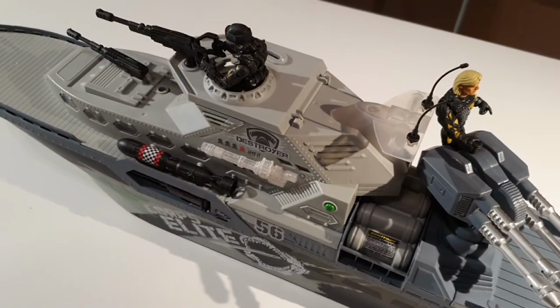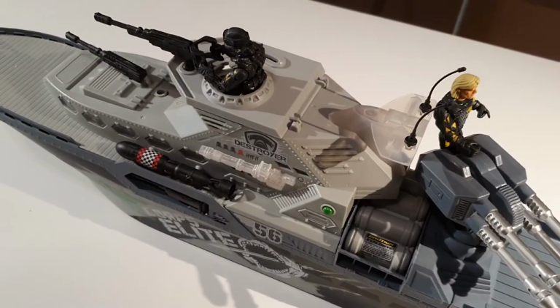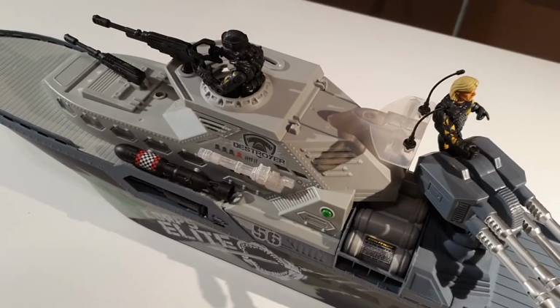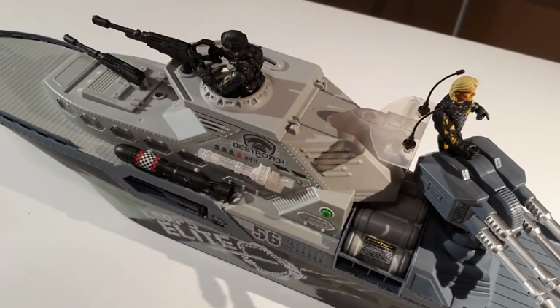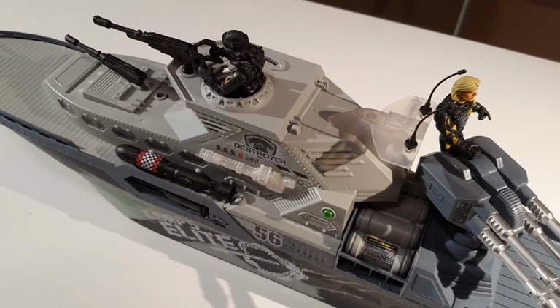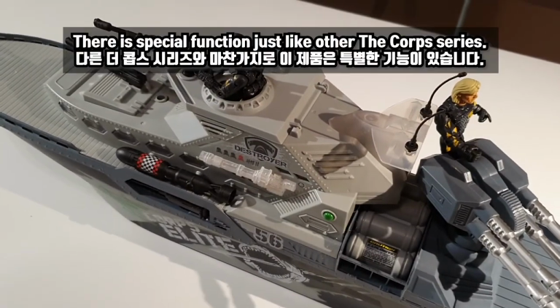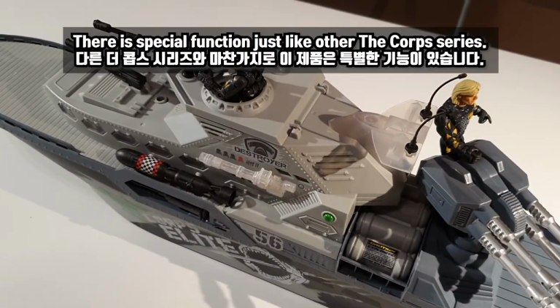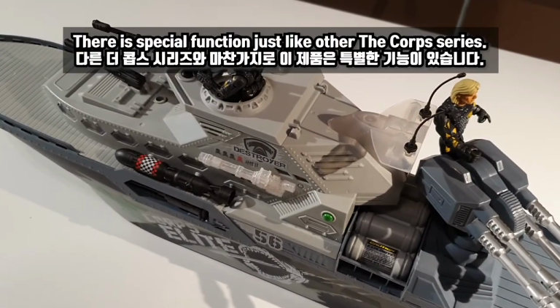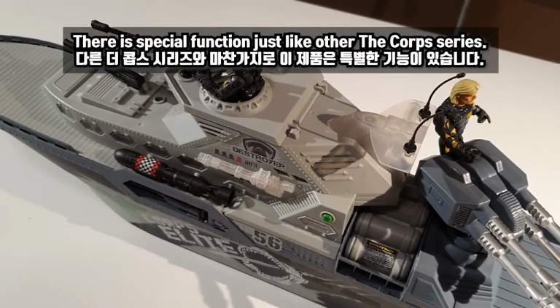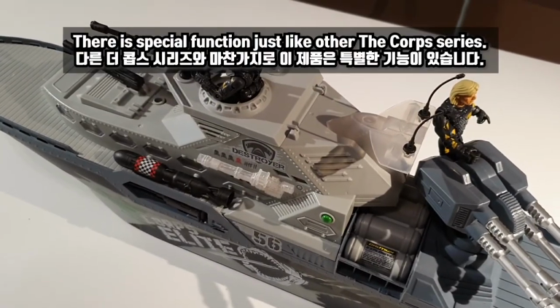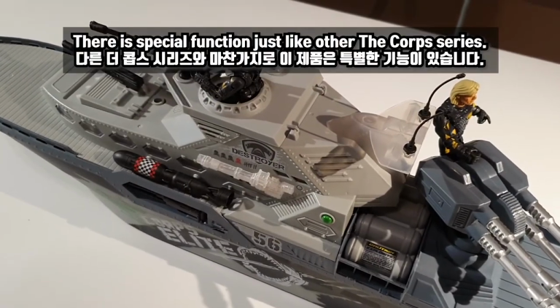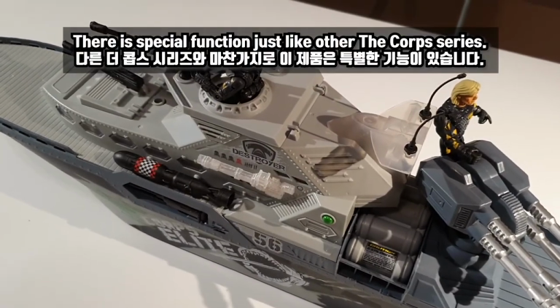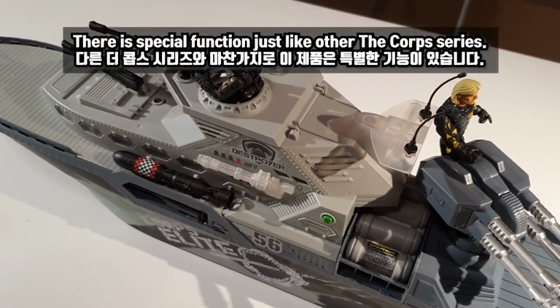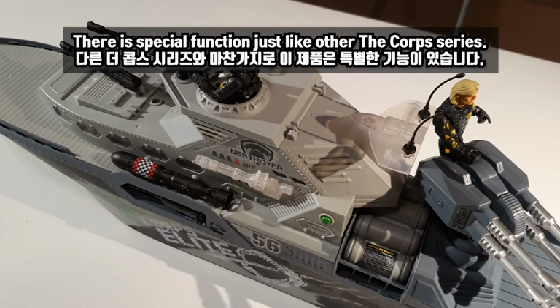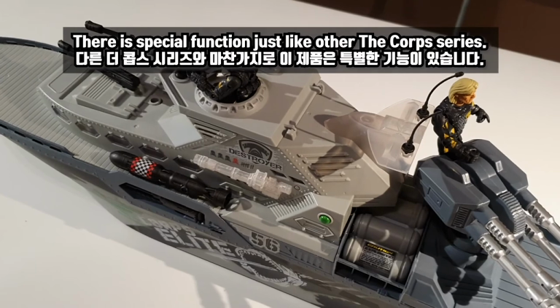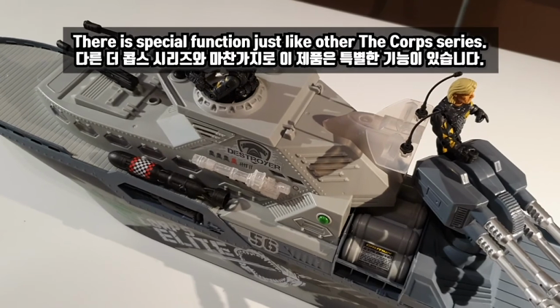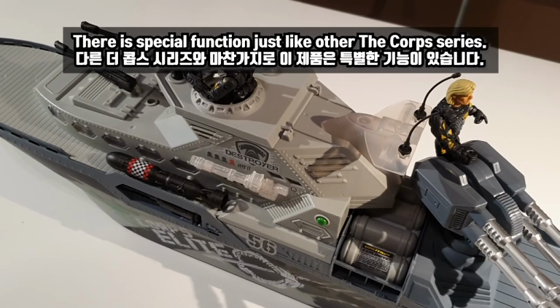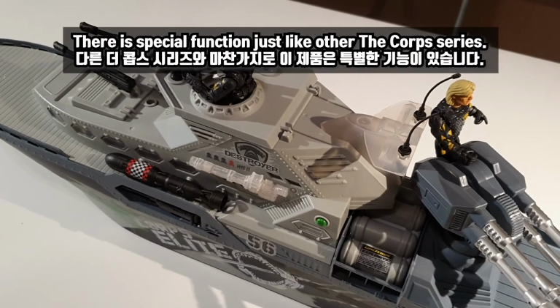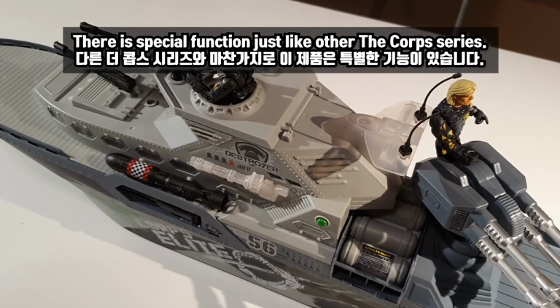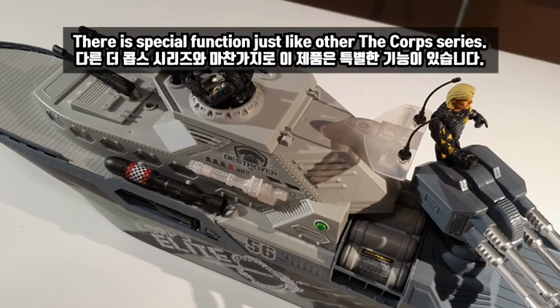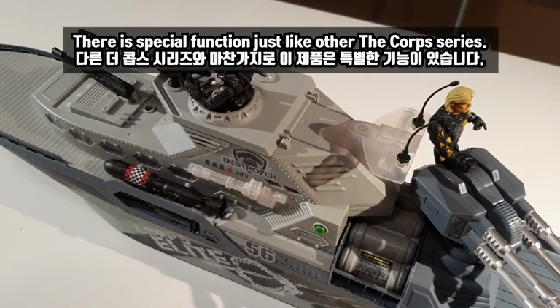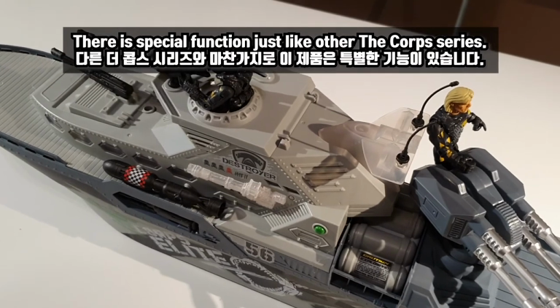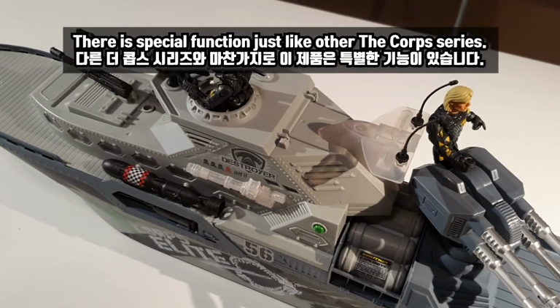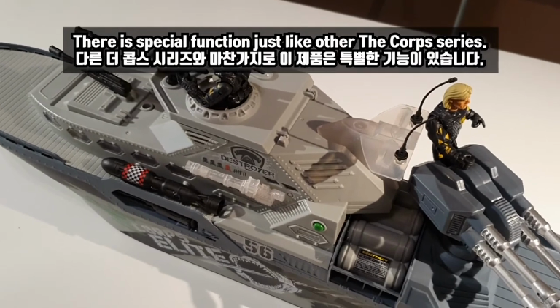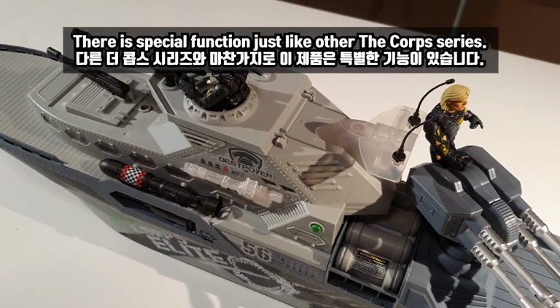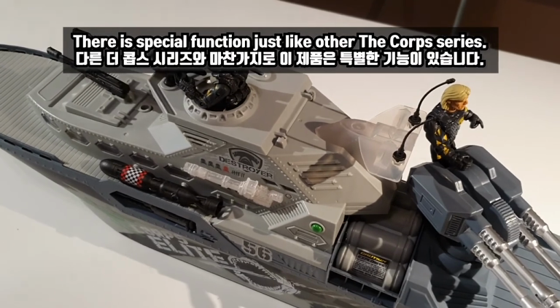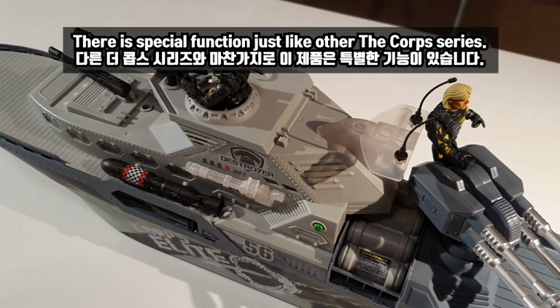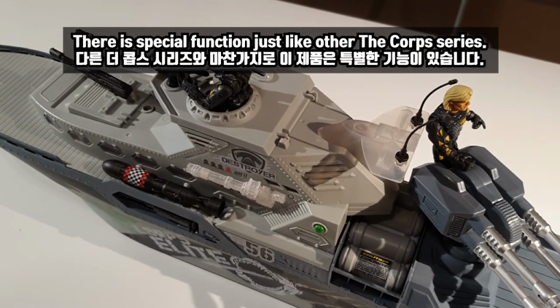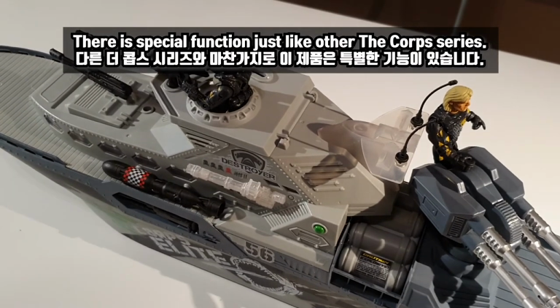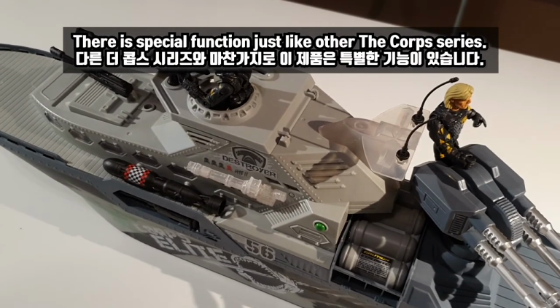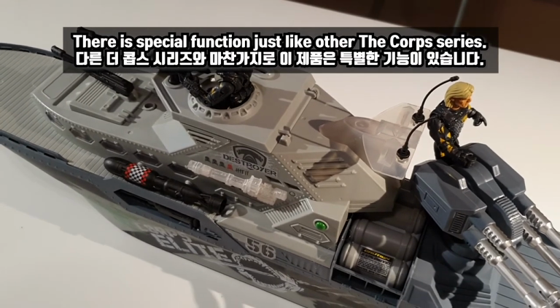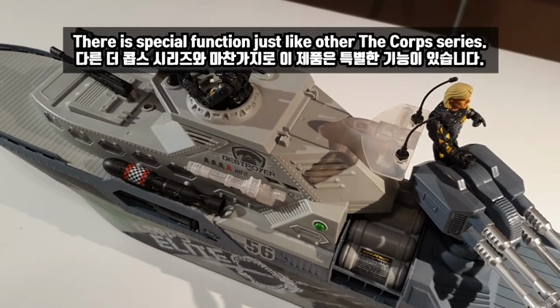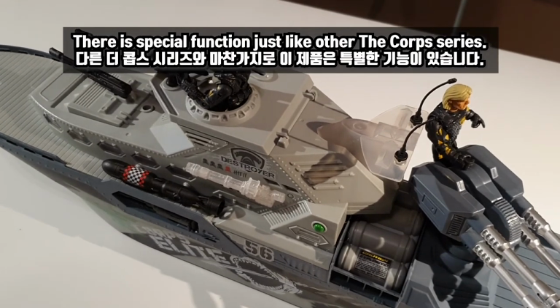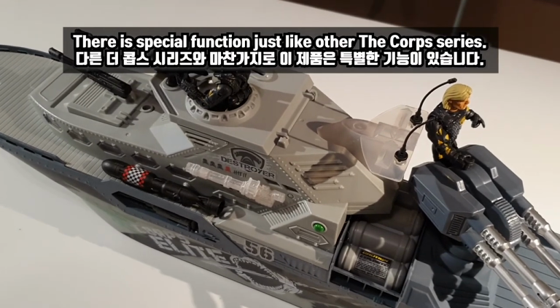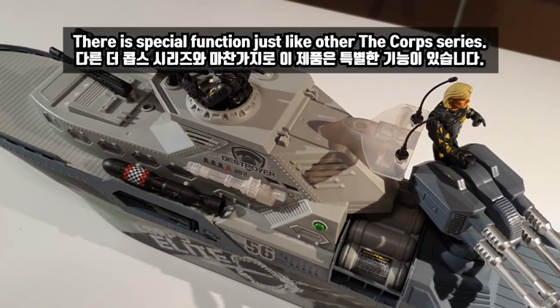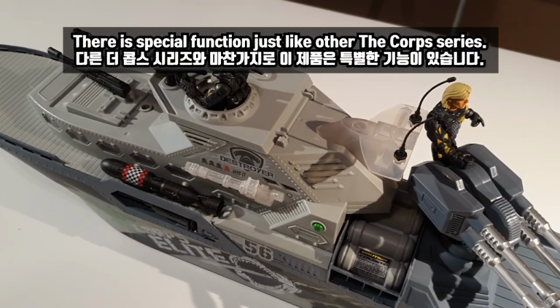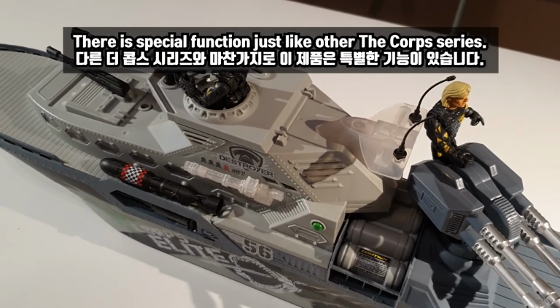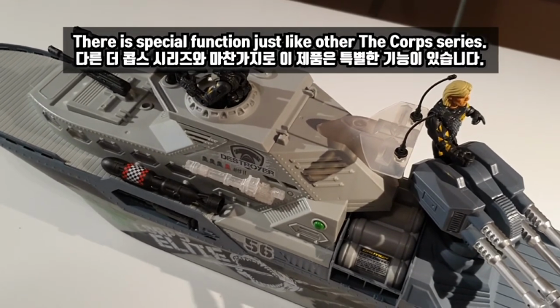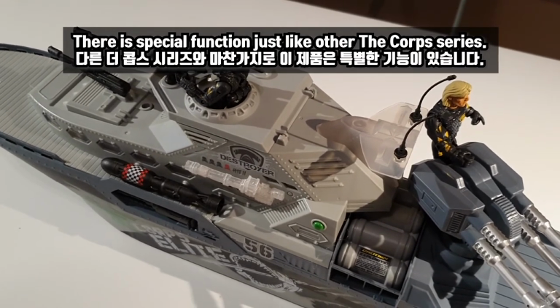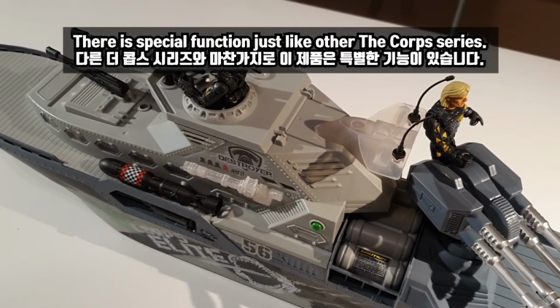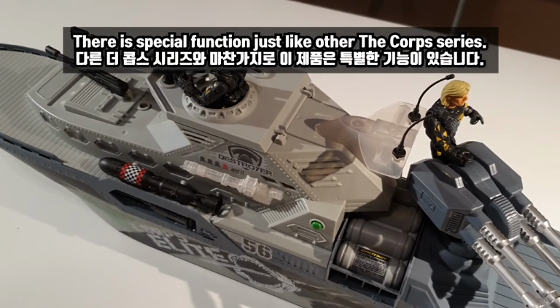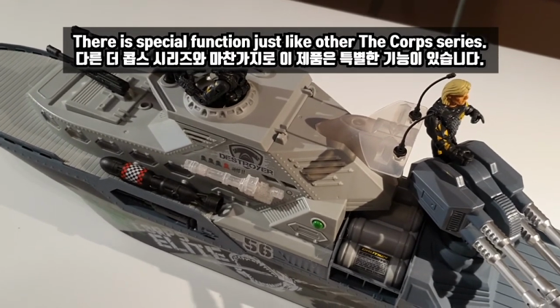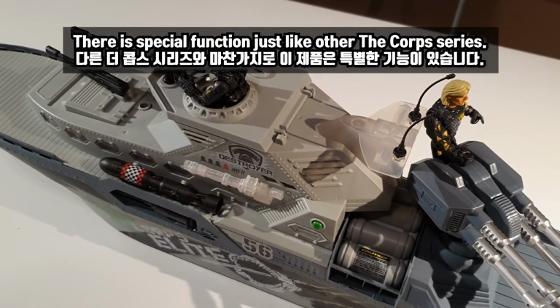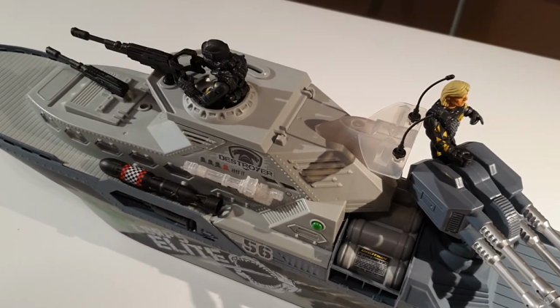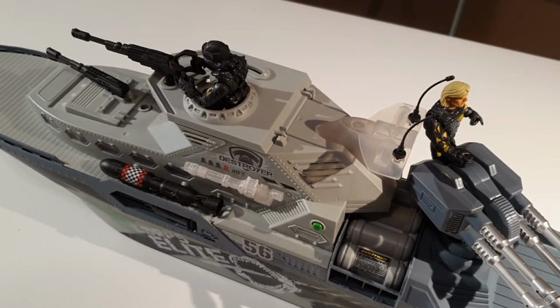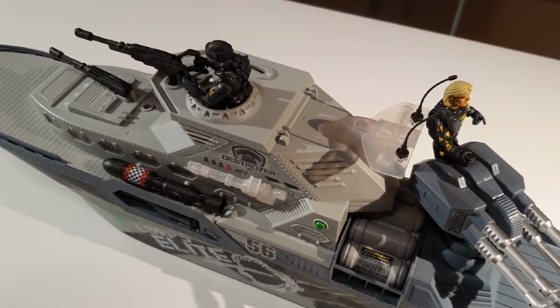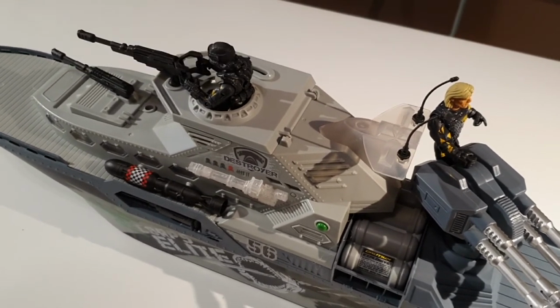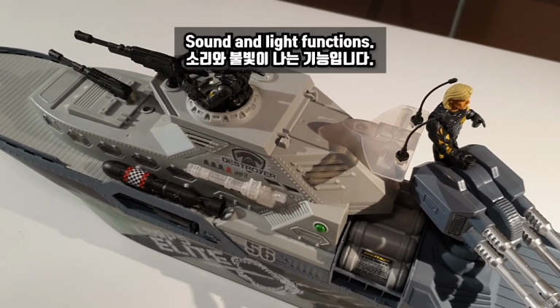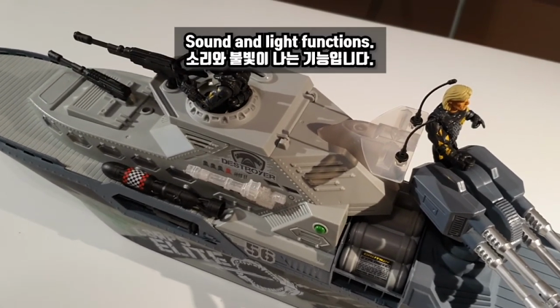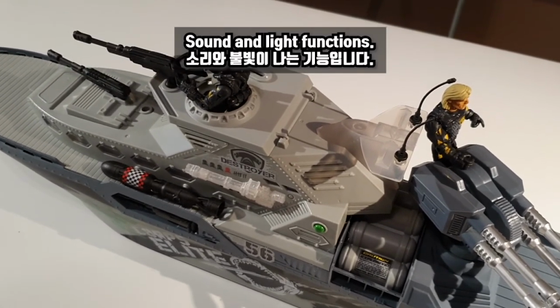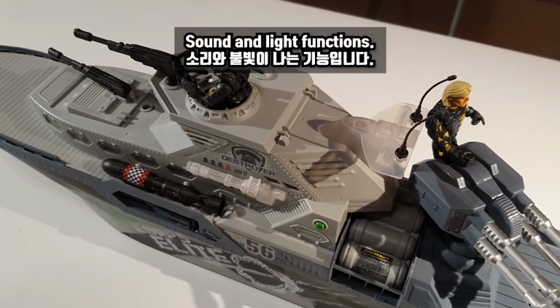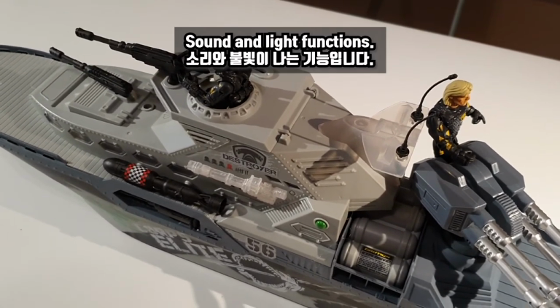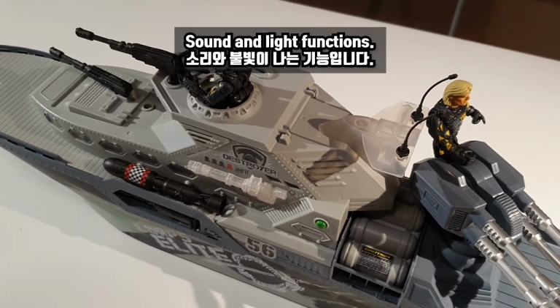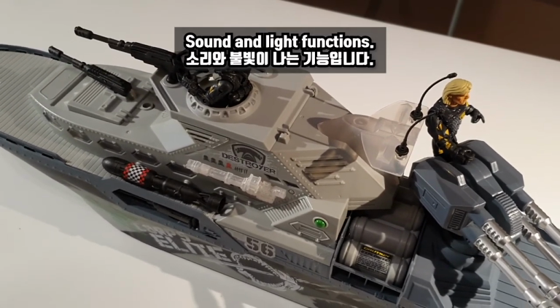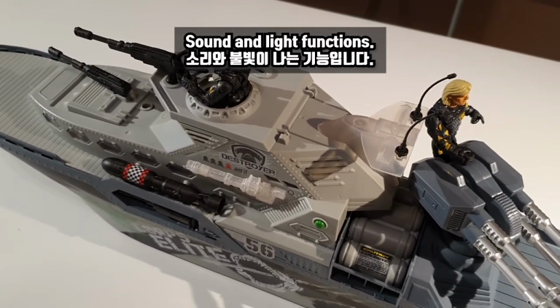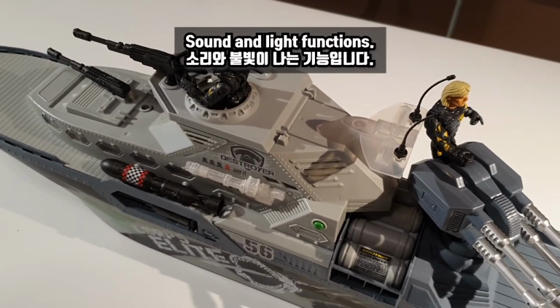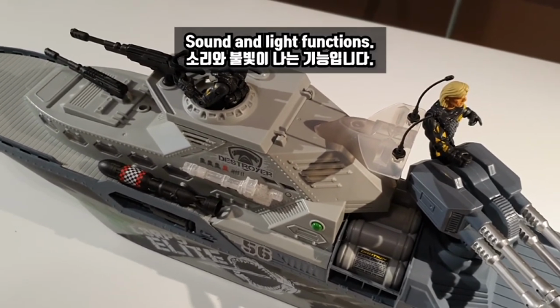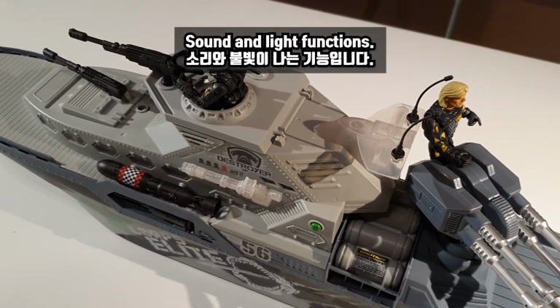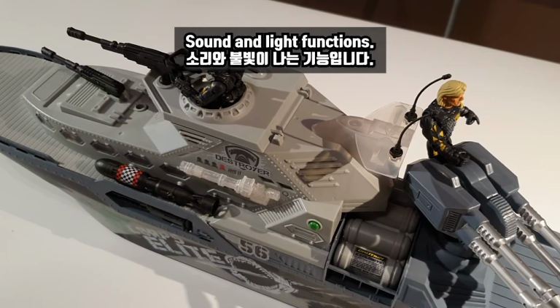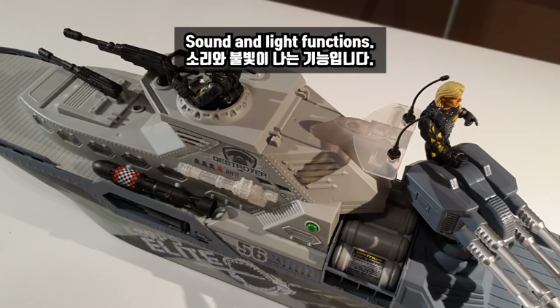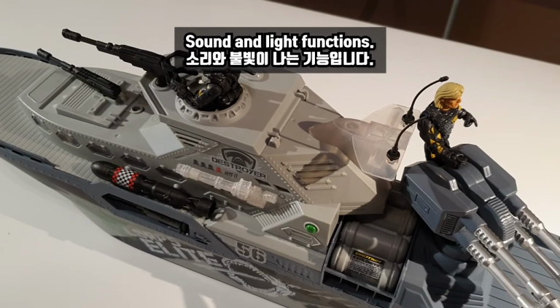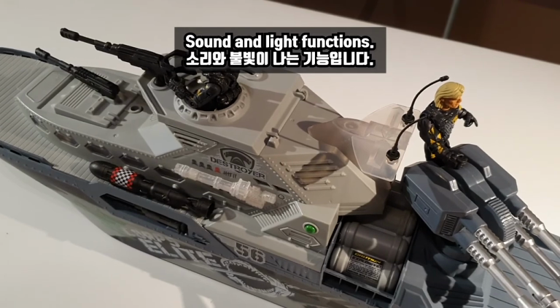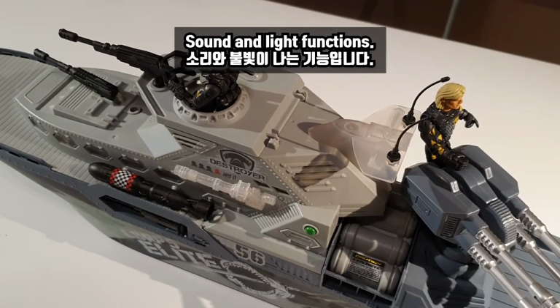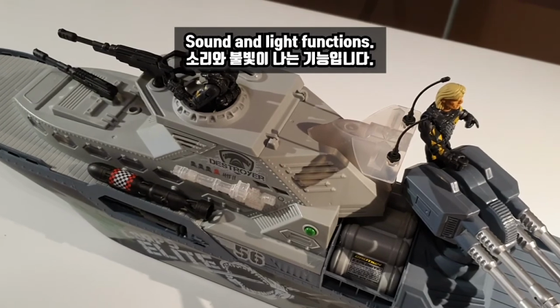There is a special function just like the other Corpse series: sound and light functions.